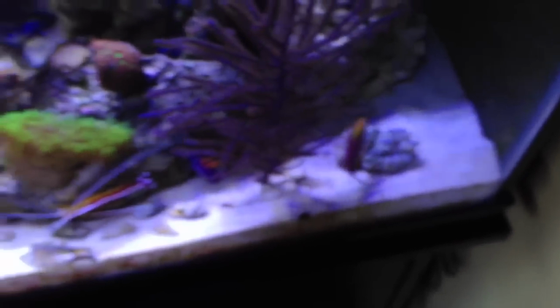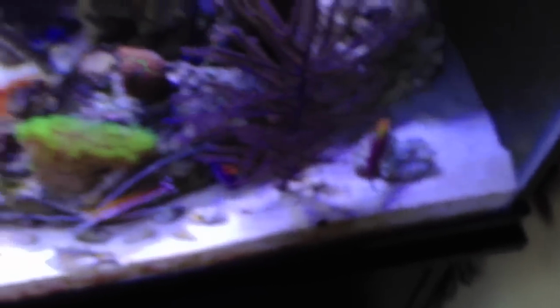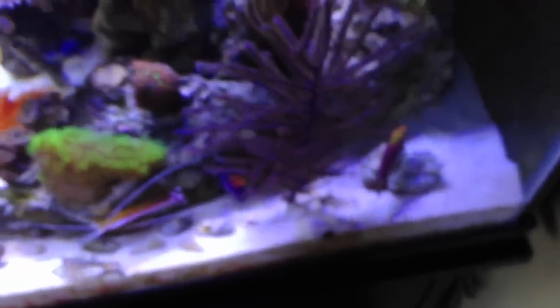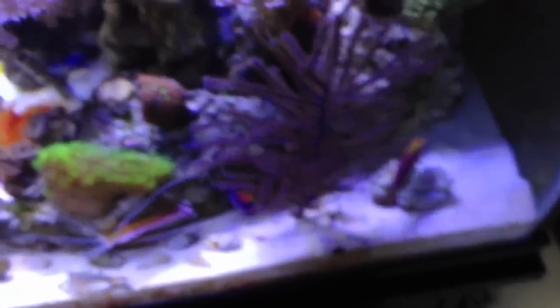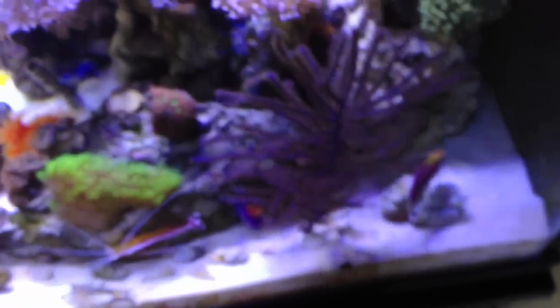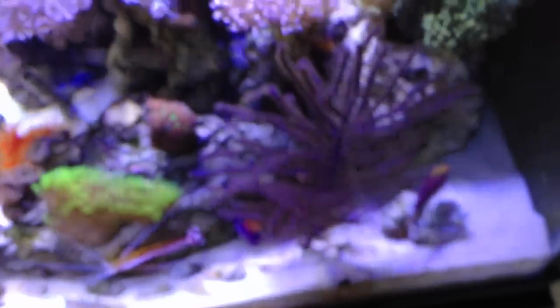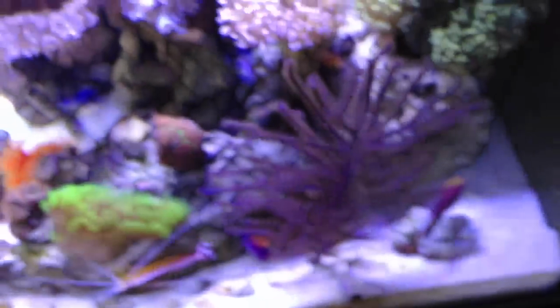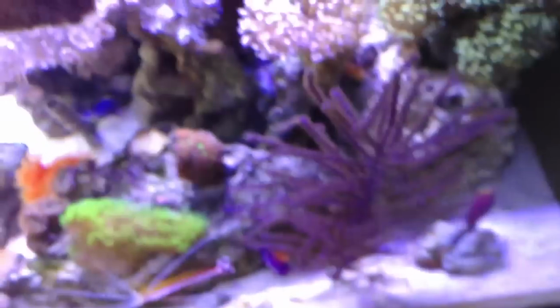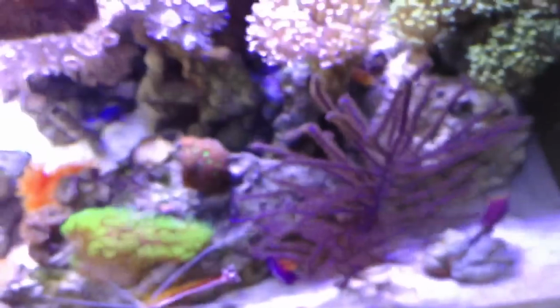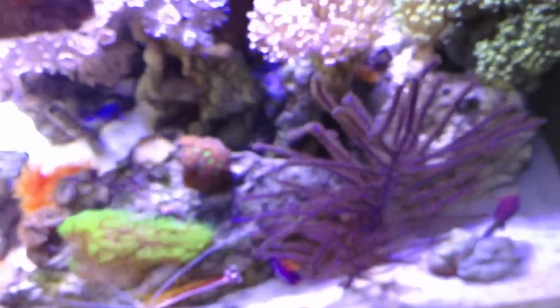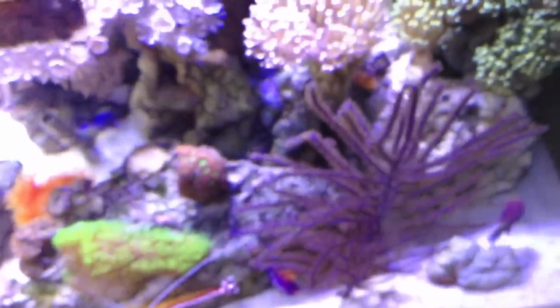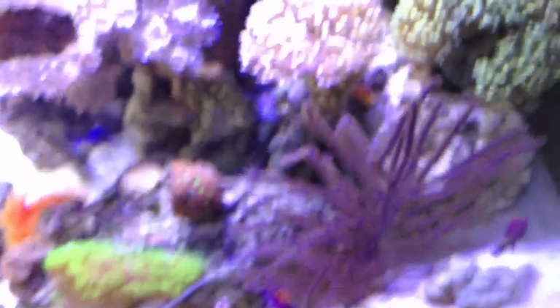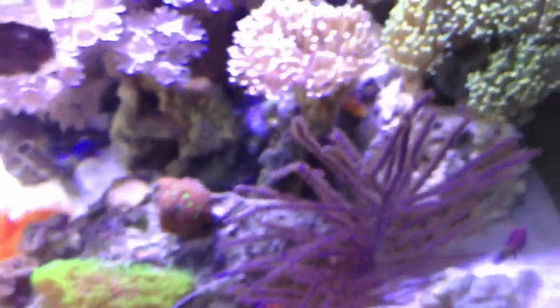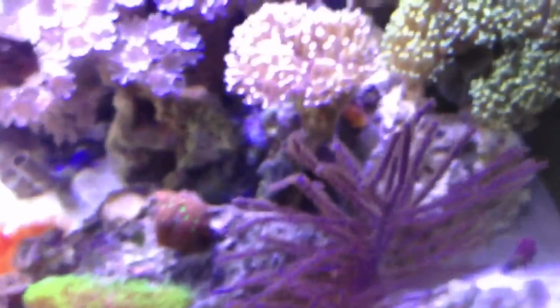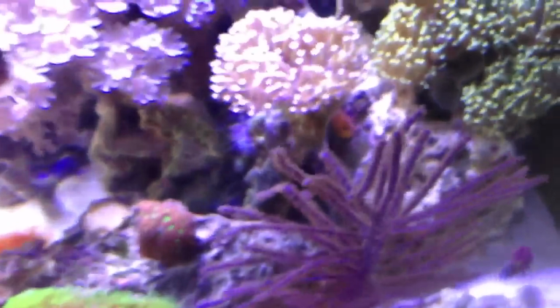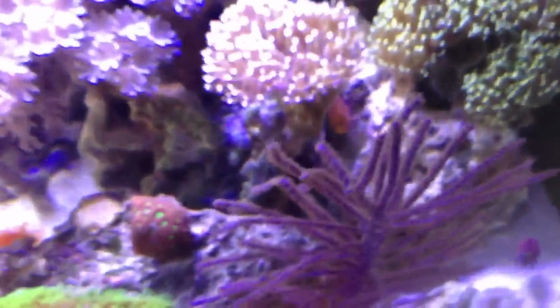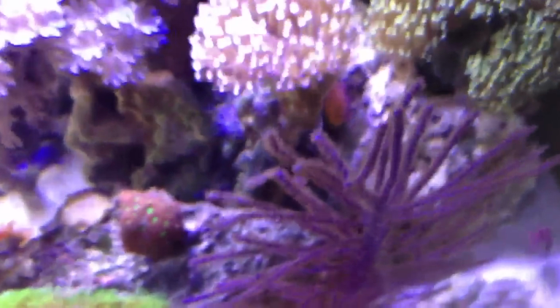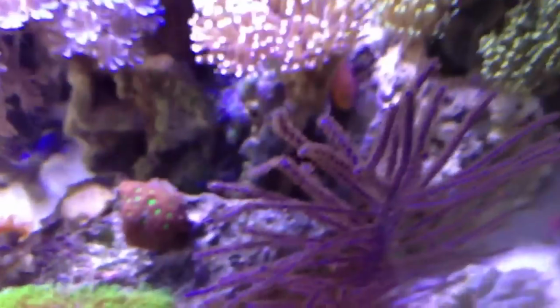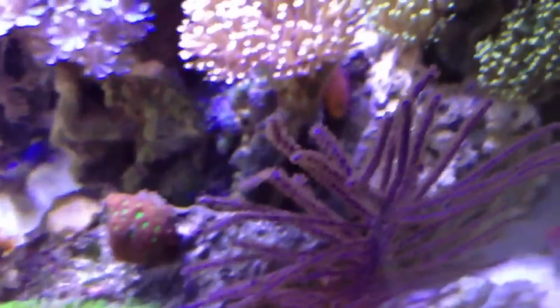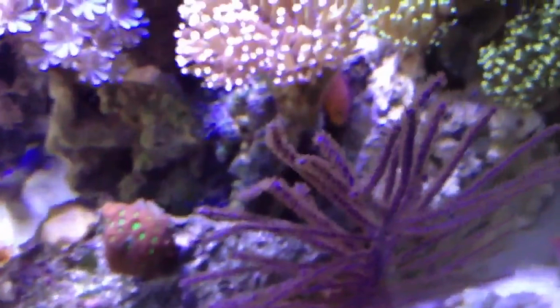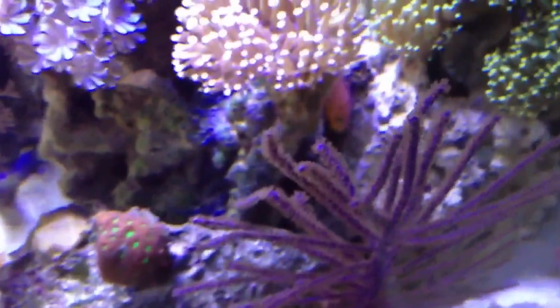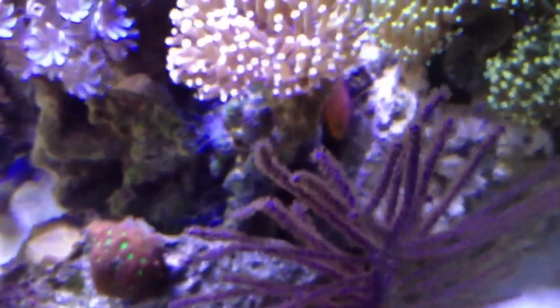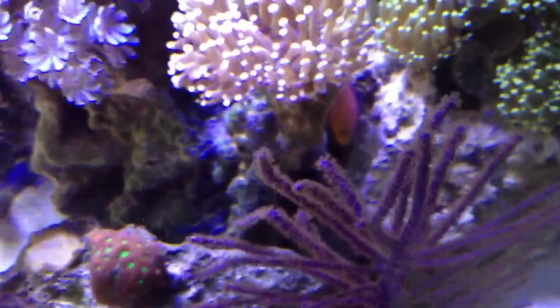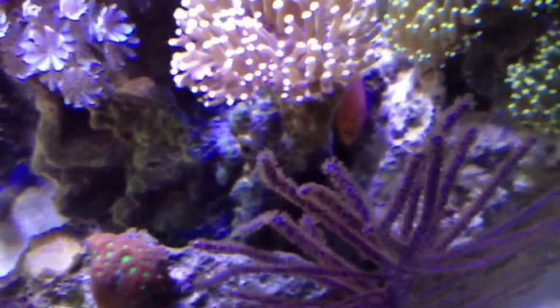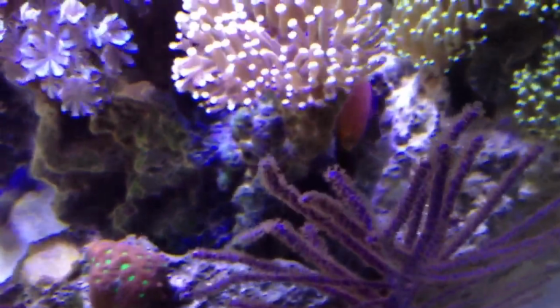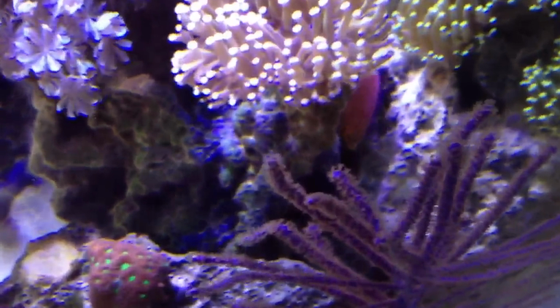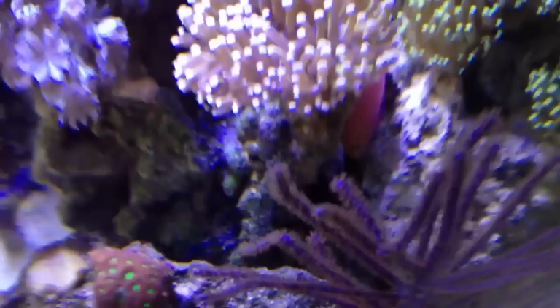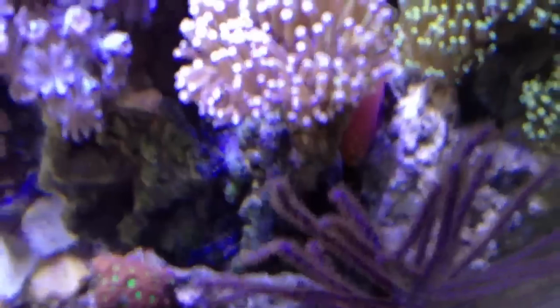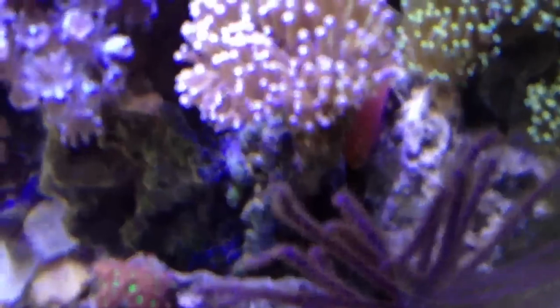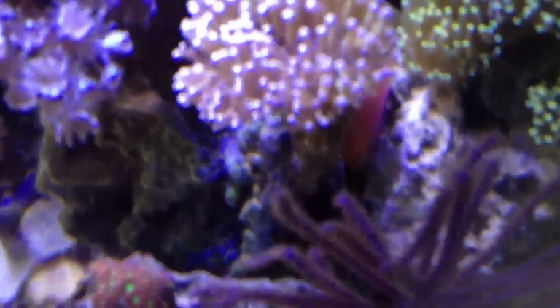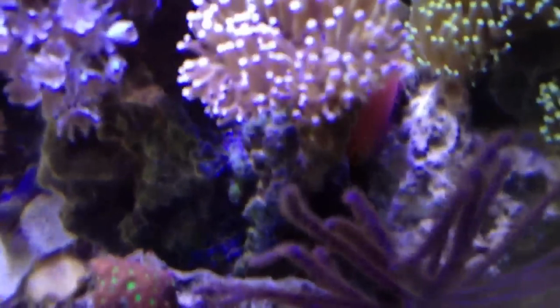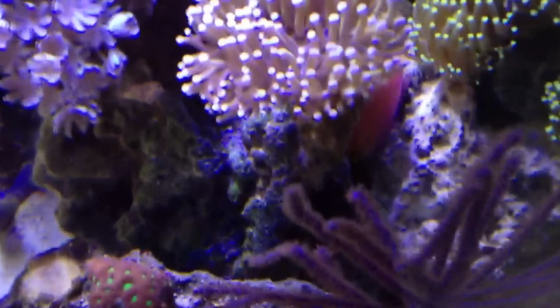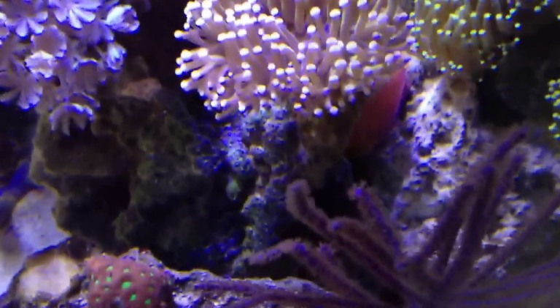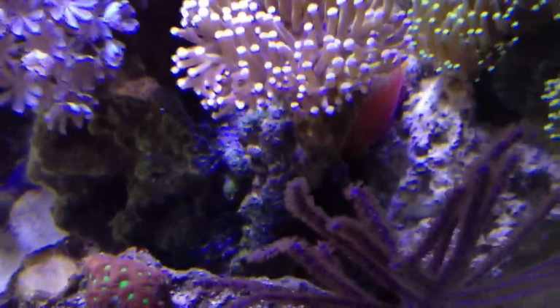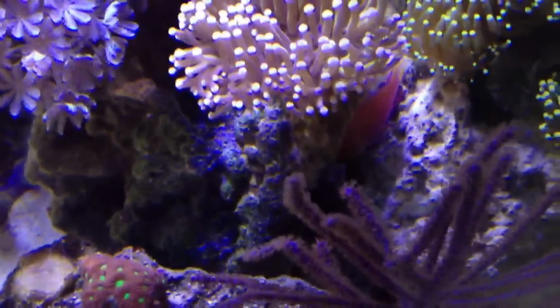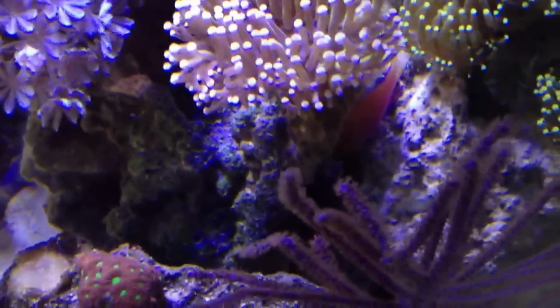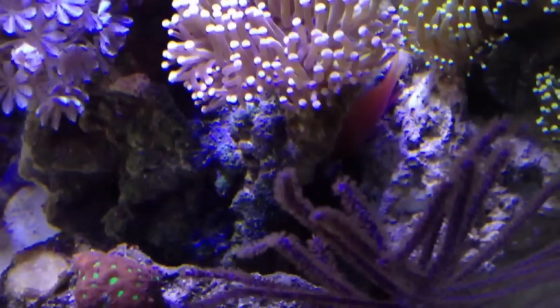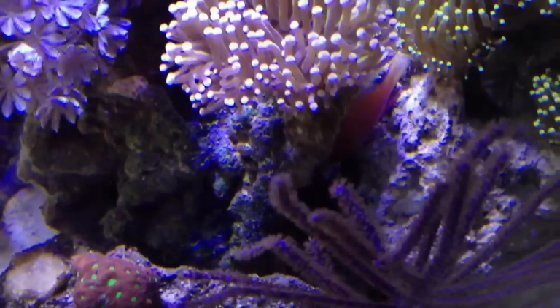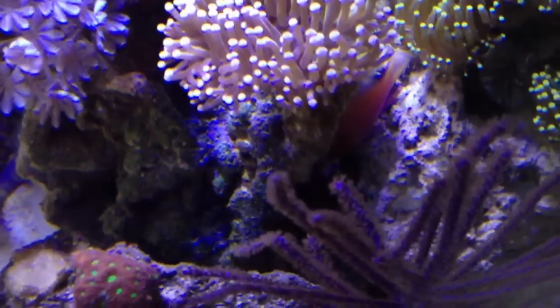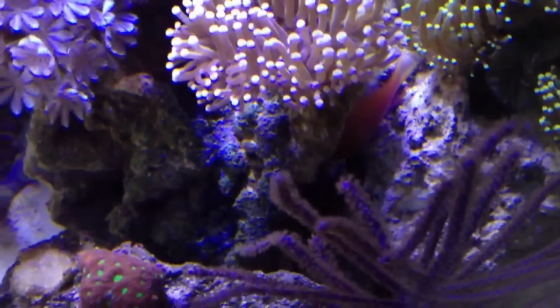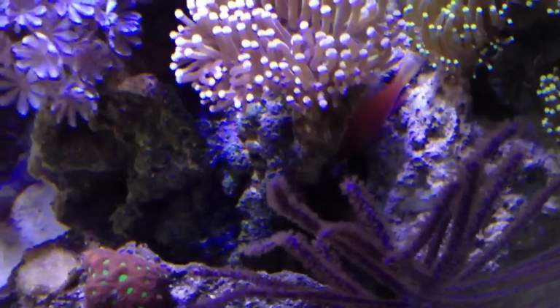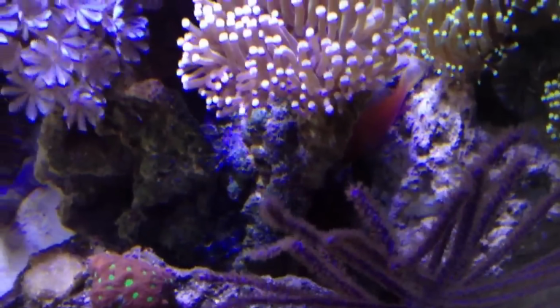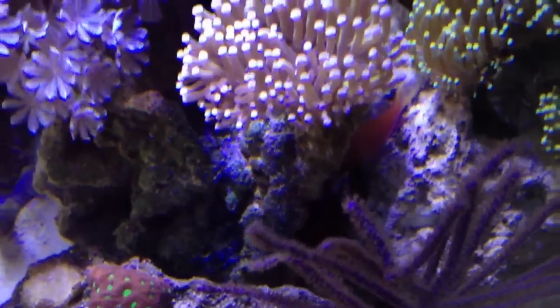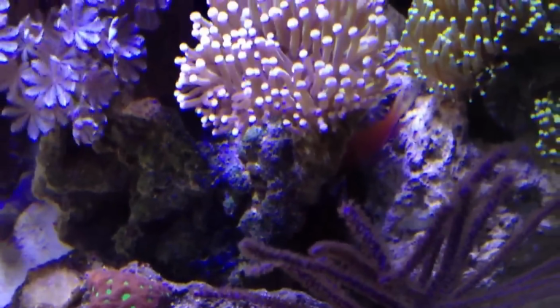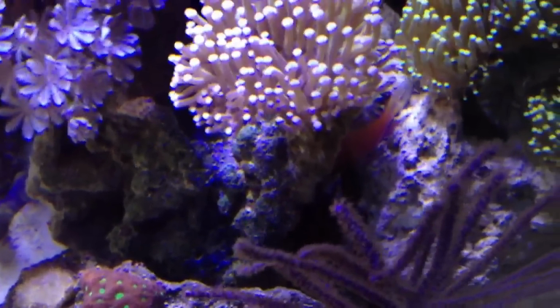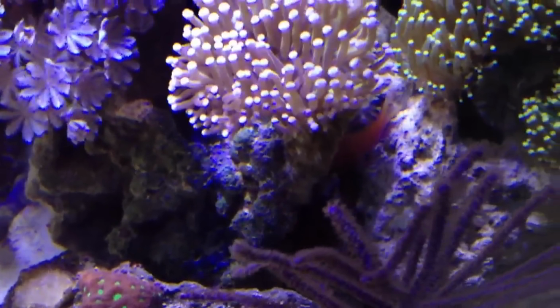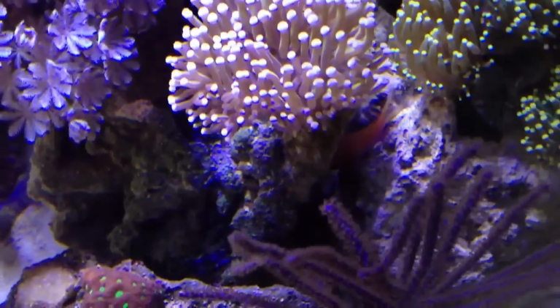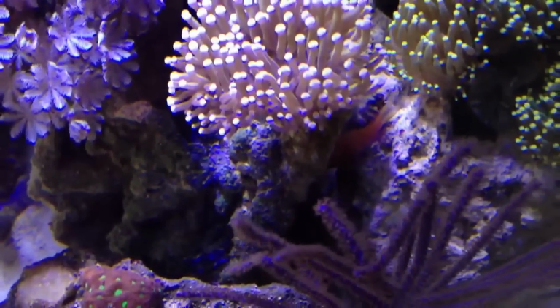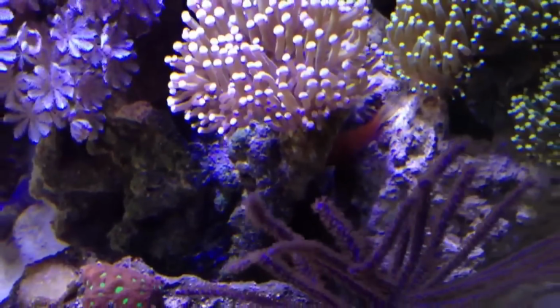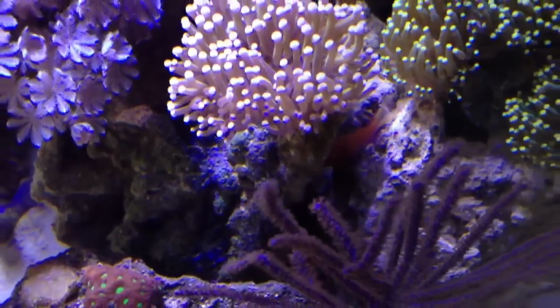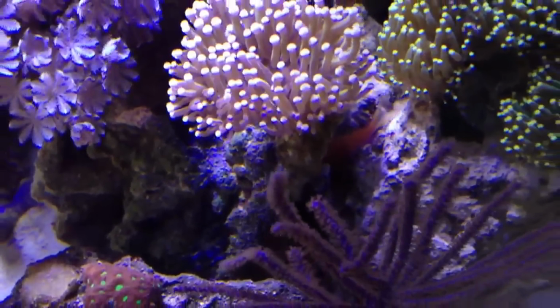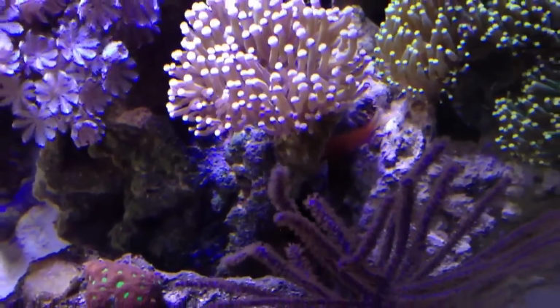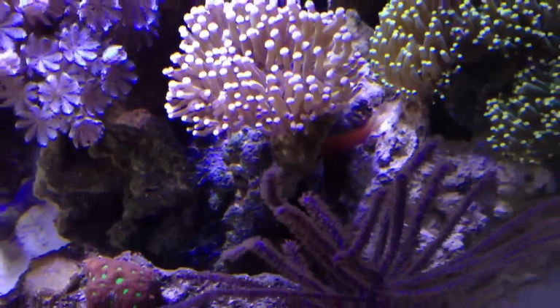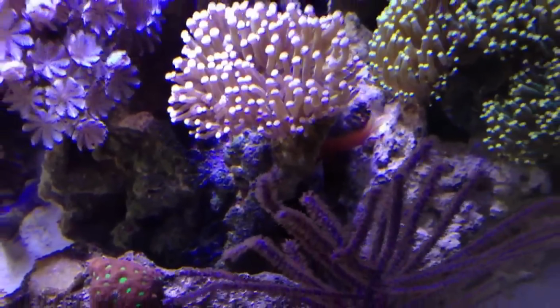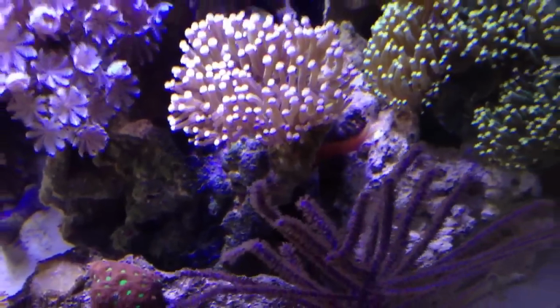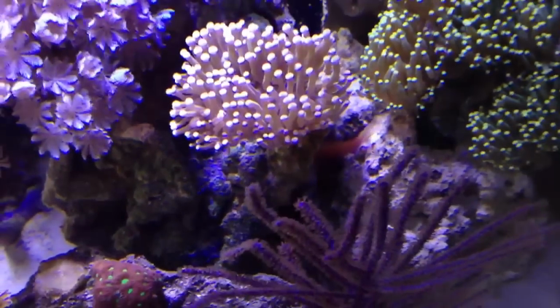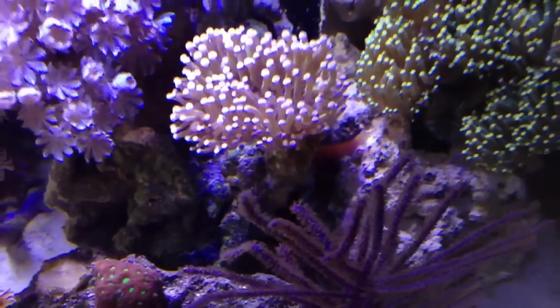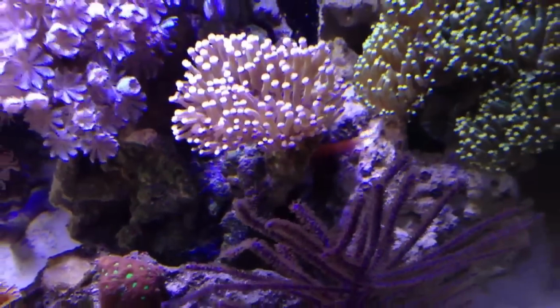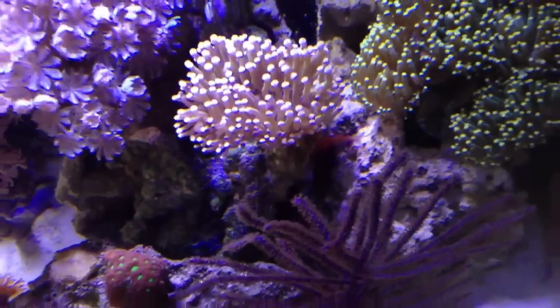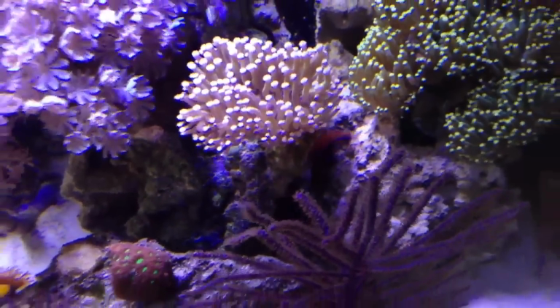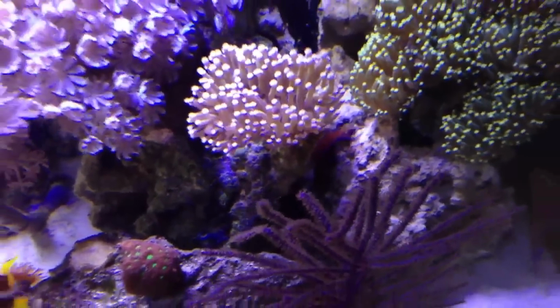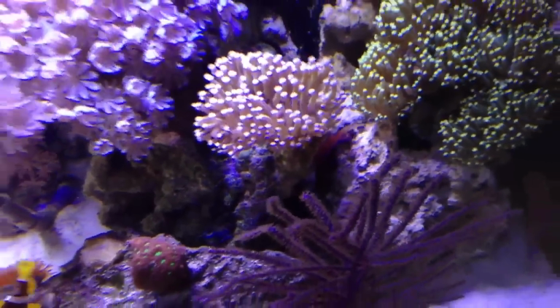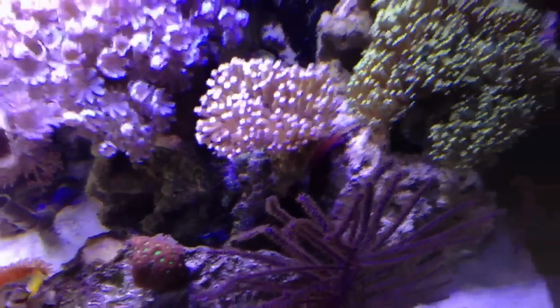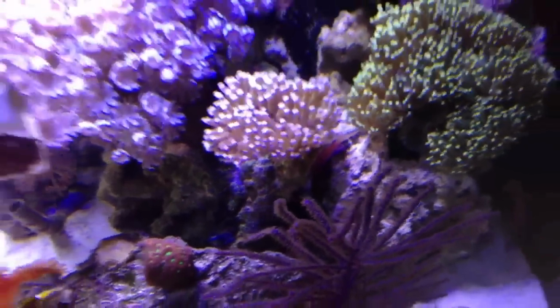Oh, there's my Sunburst Anthias — he decided to pop his head out a little bit. He'll come back out; he's just scared when I come over.